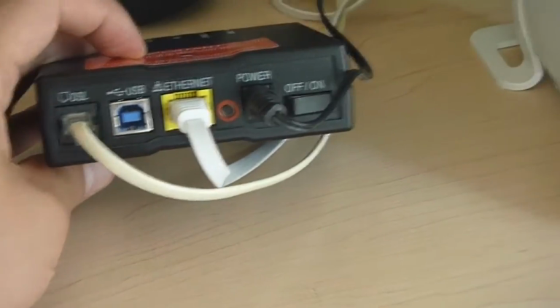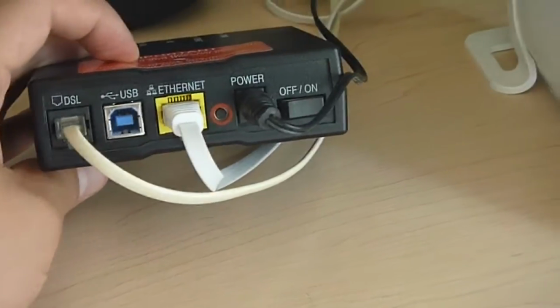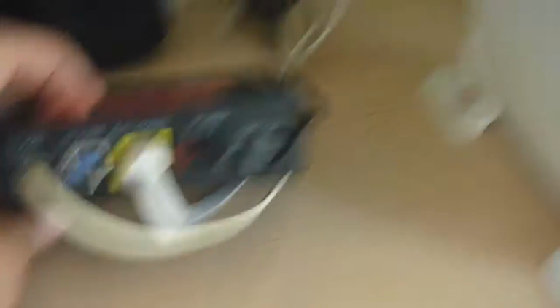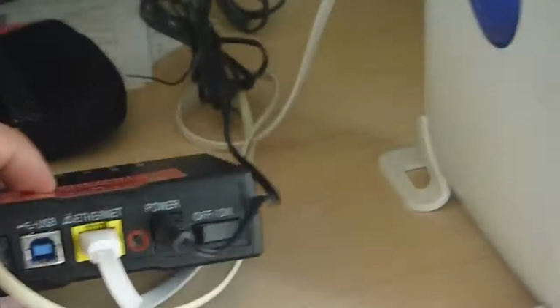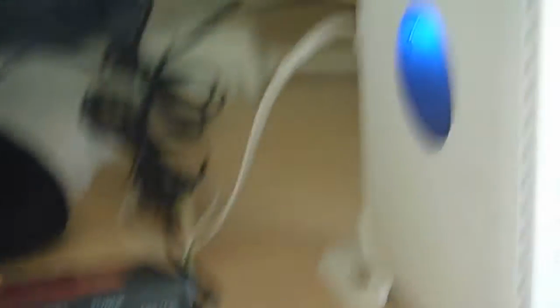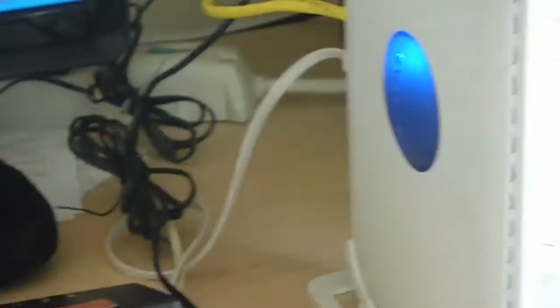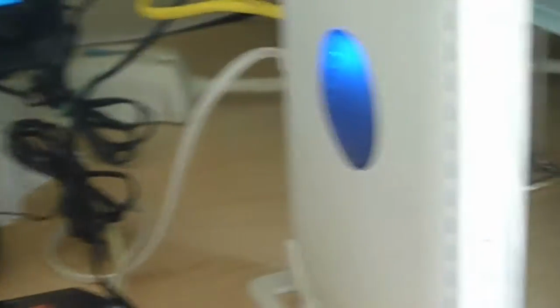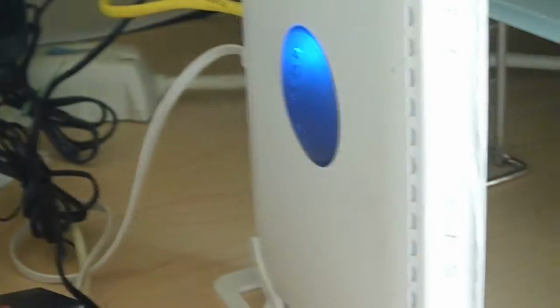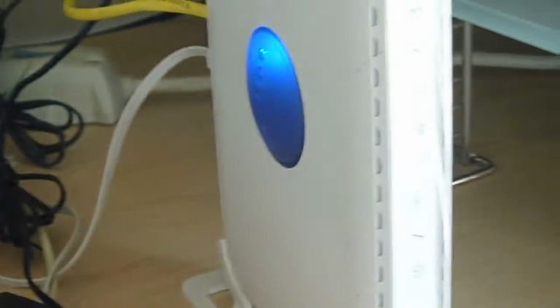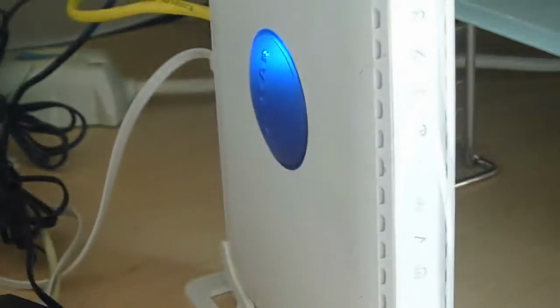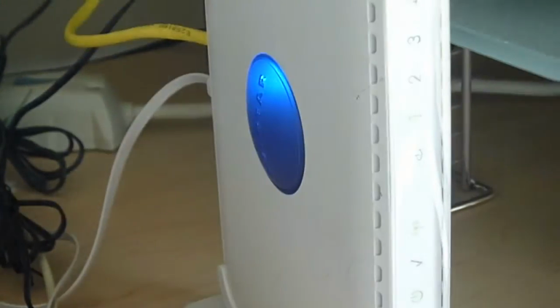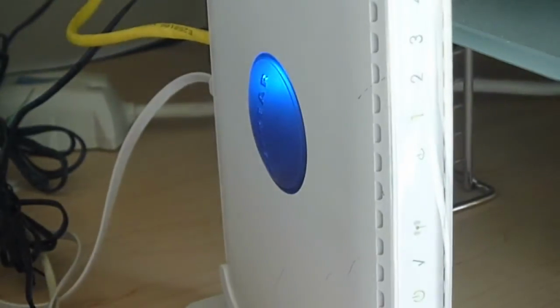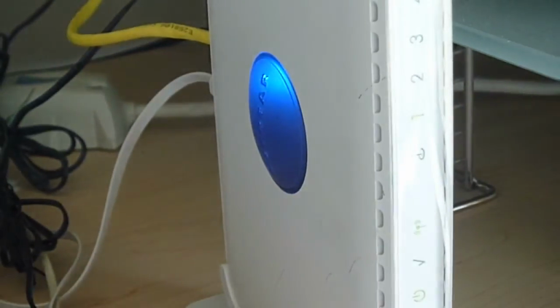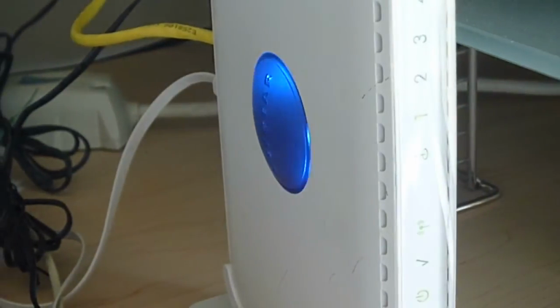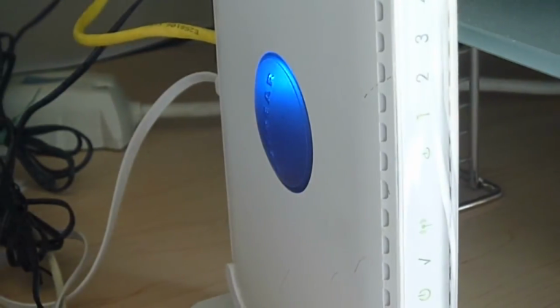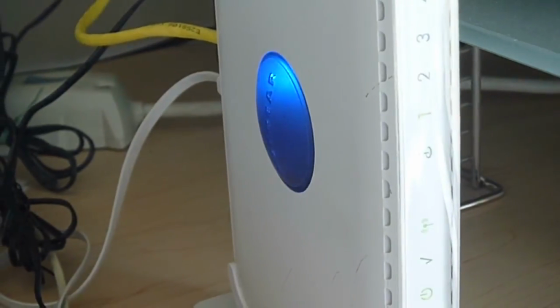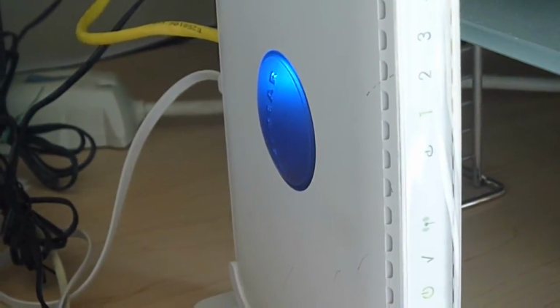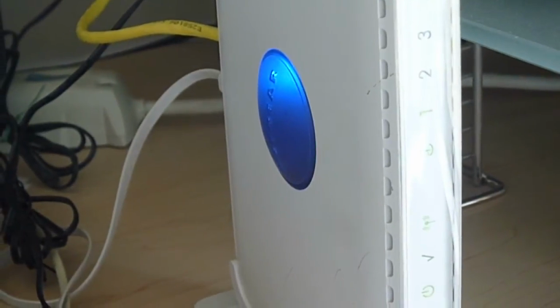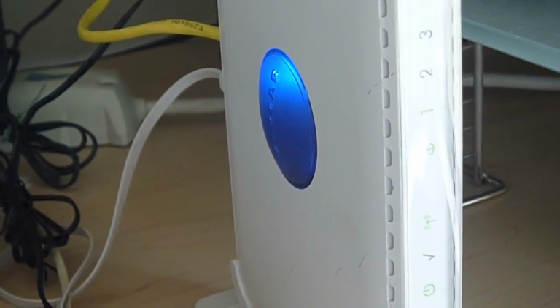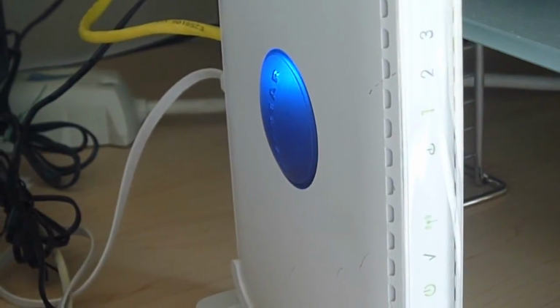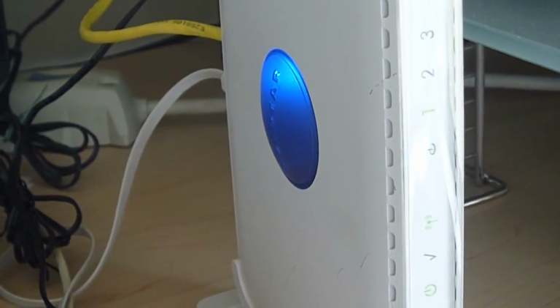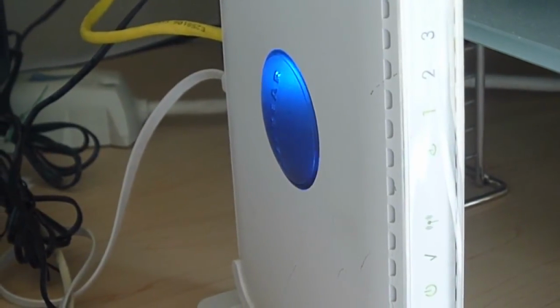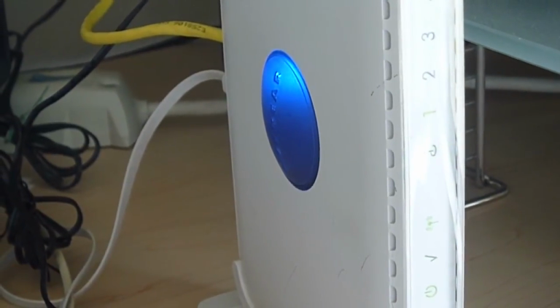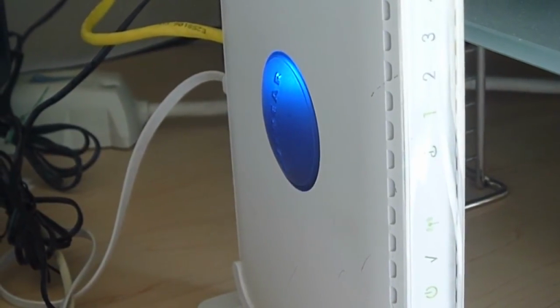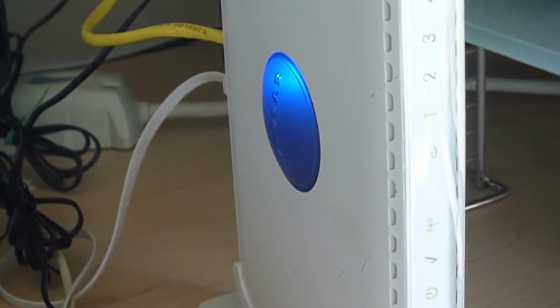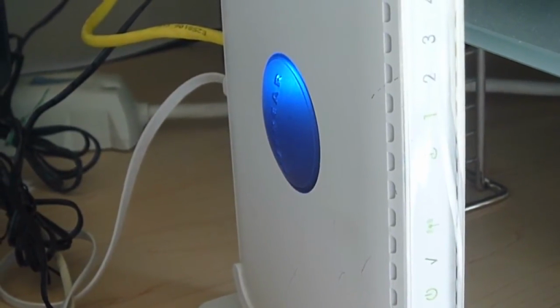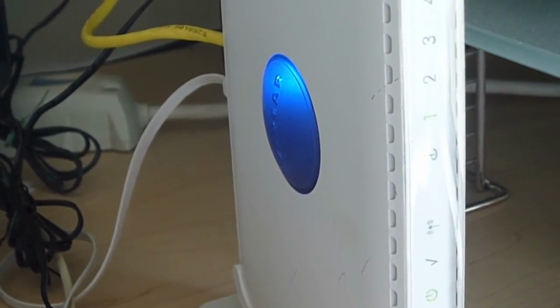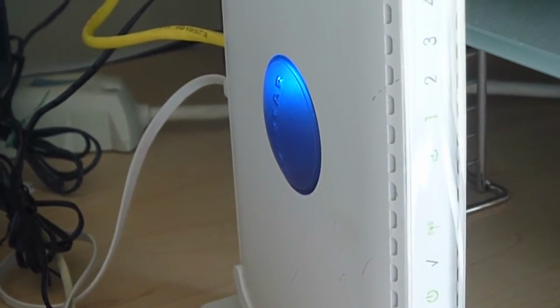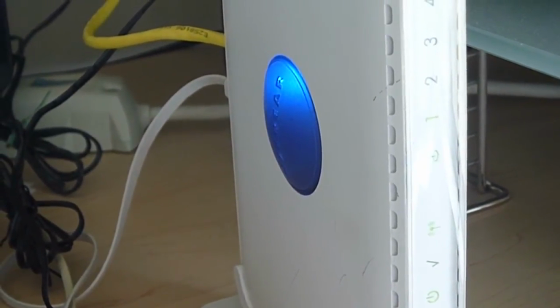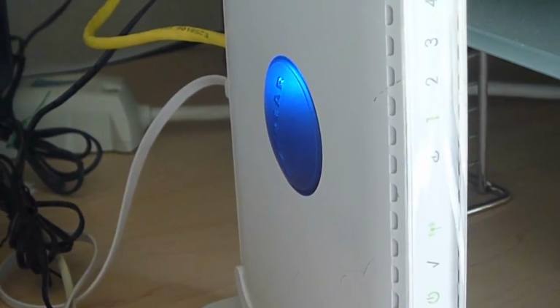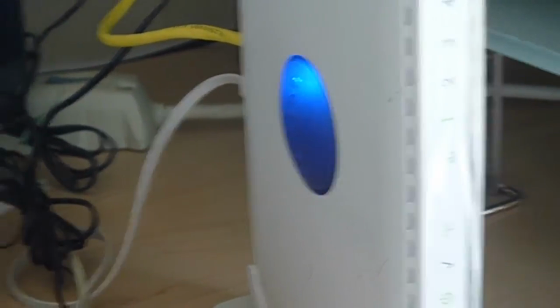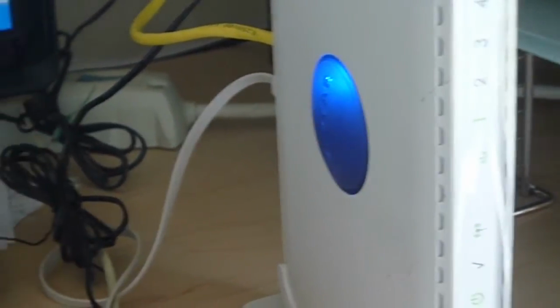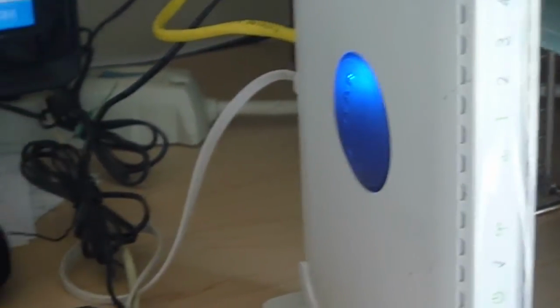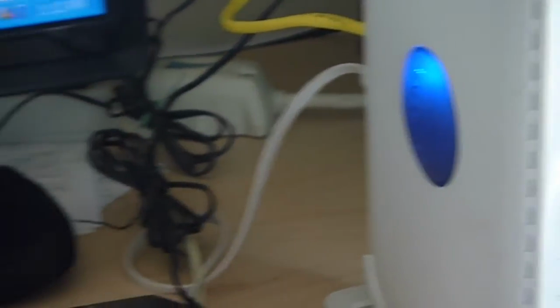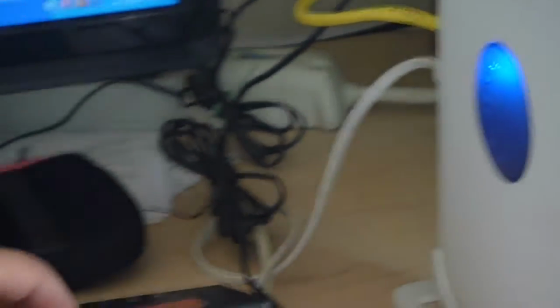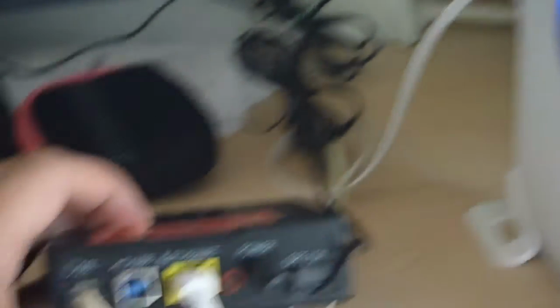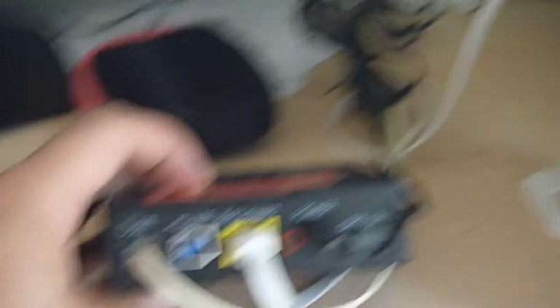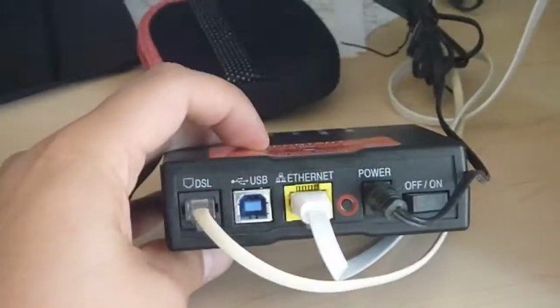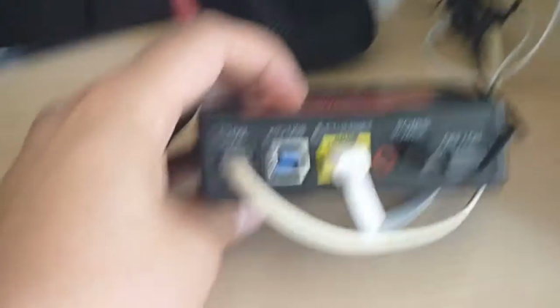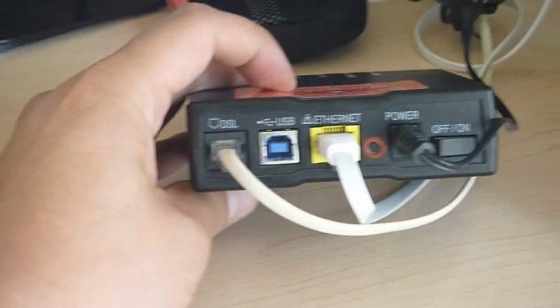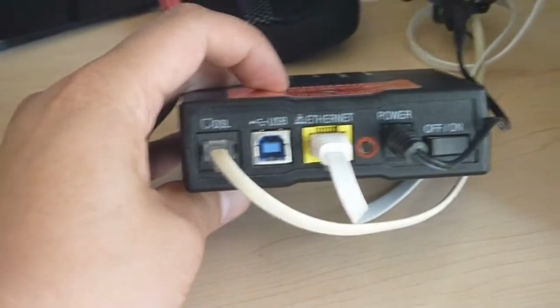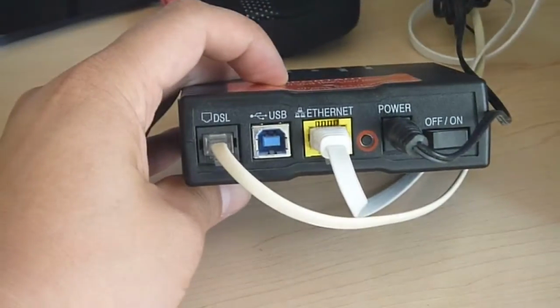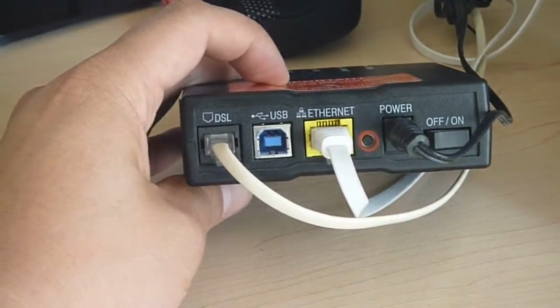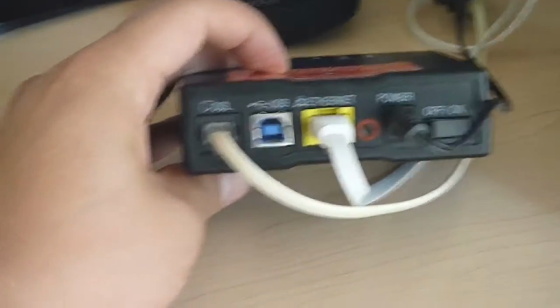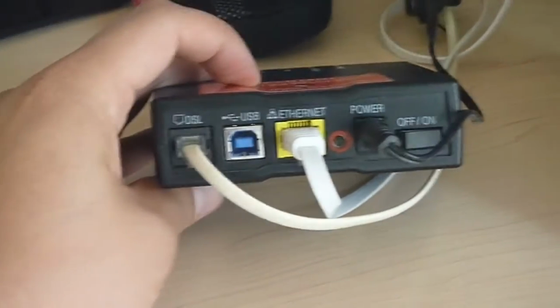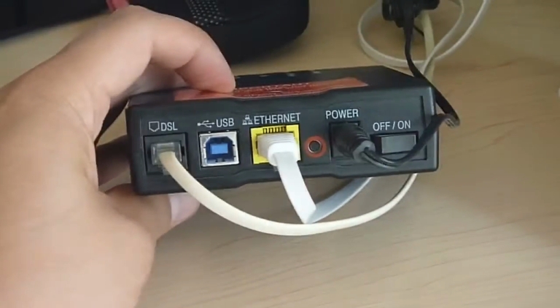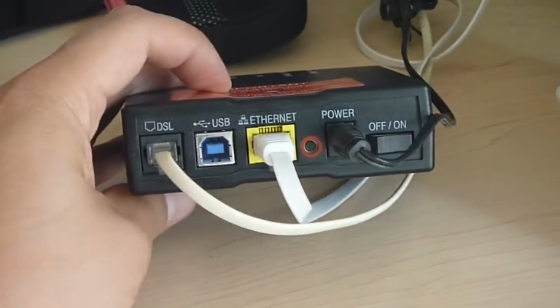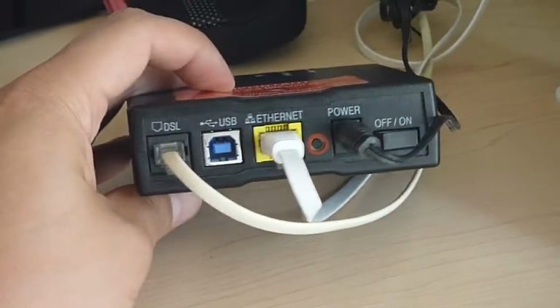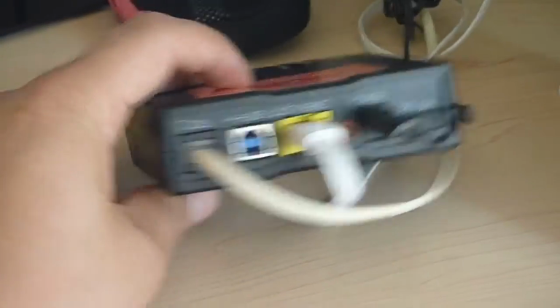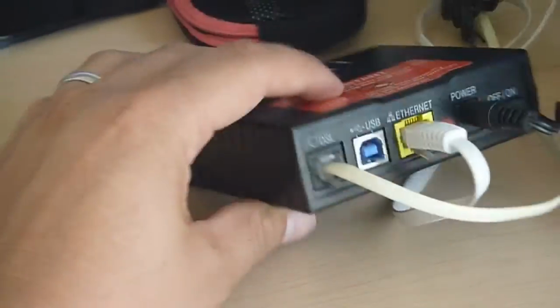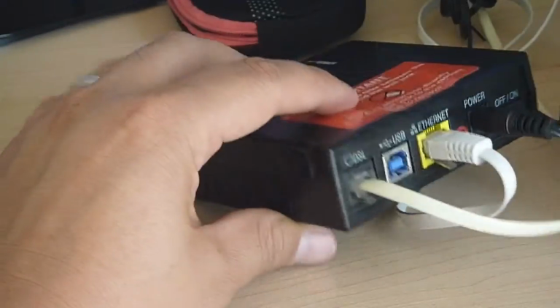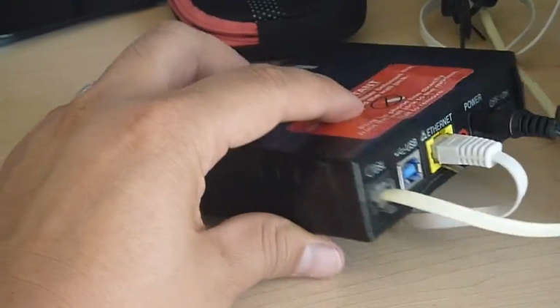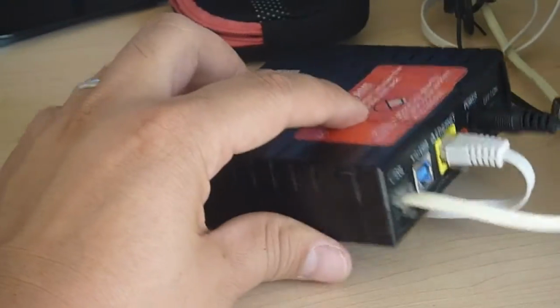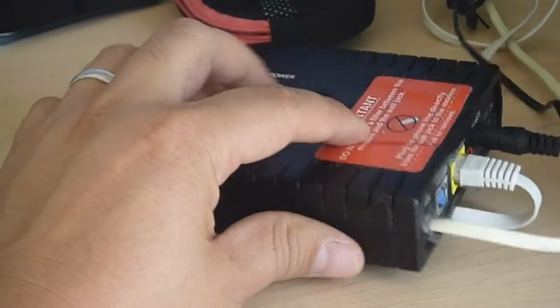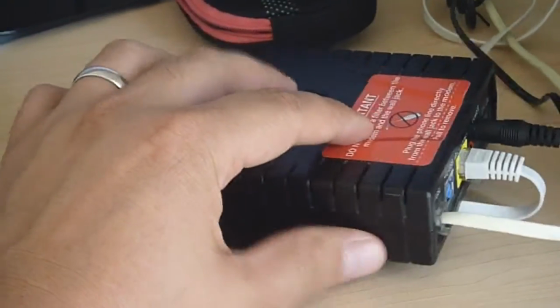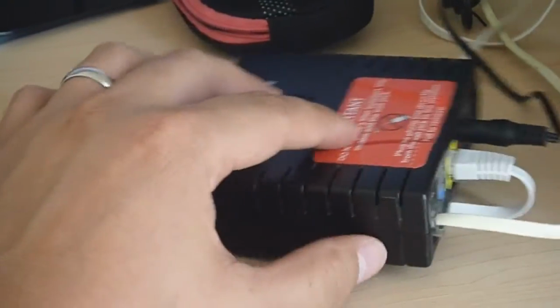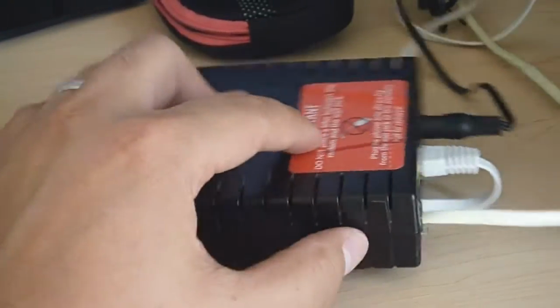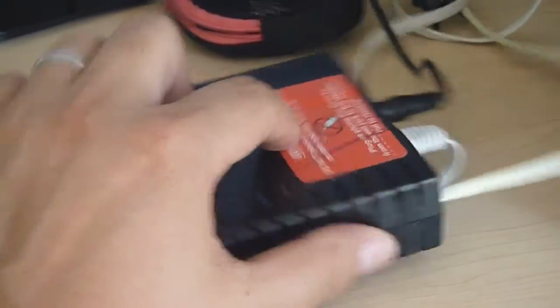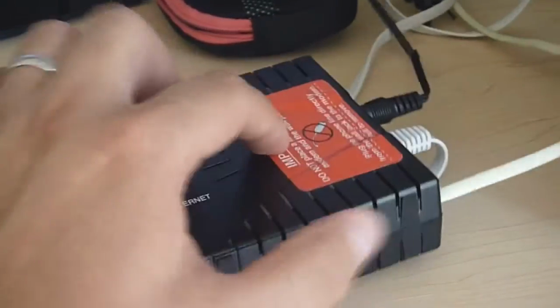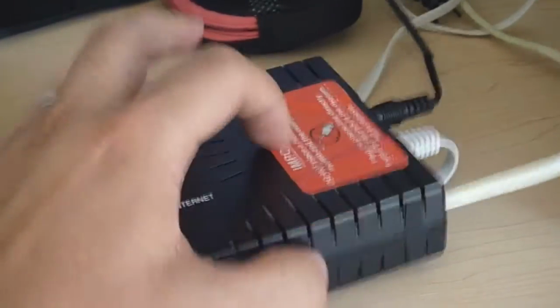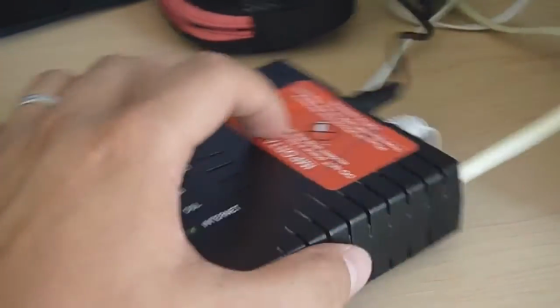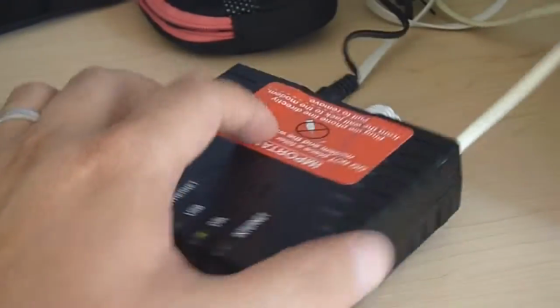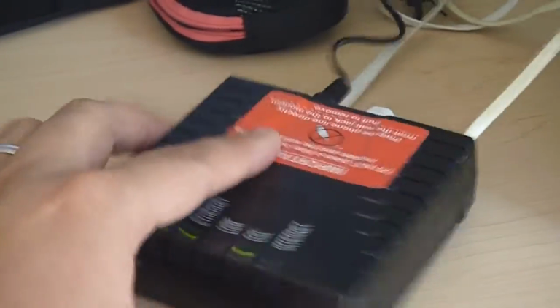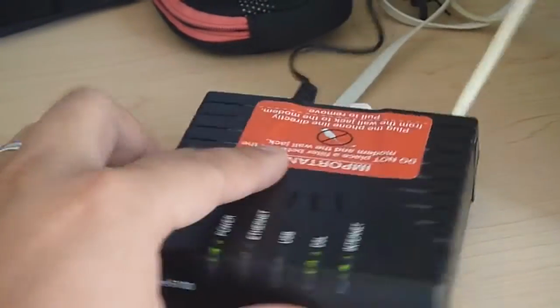If you look over here, here's the router. That's it. Thank you.